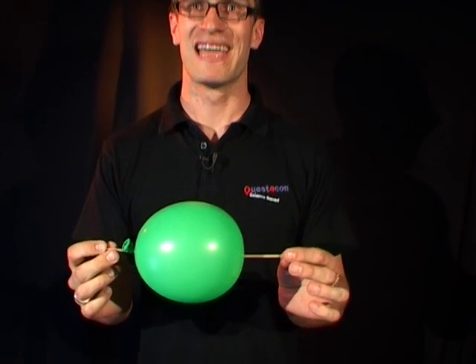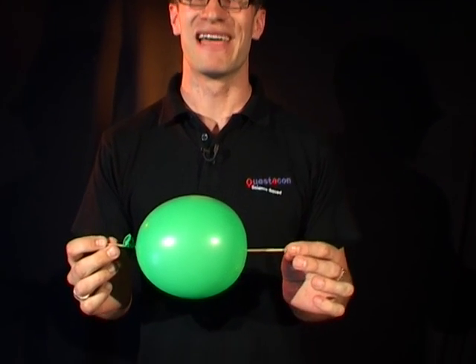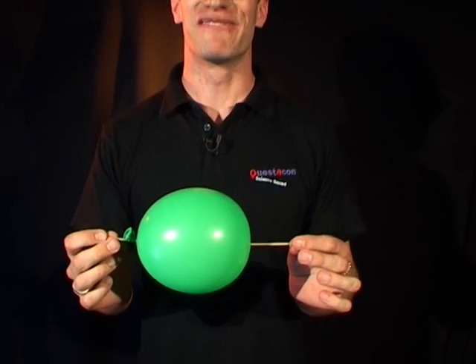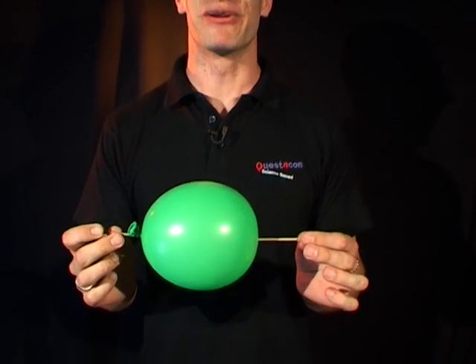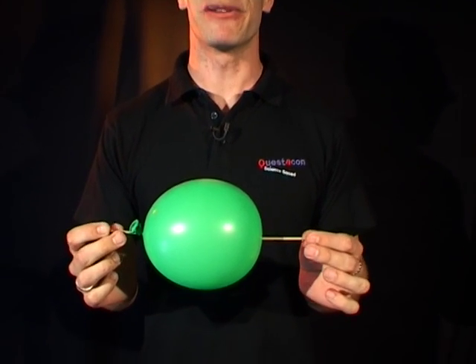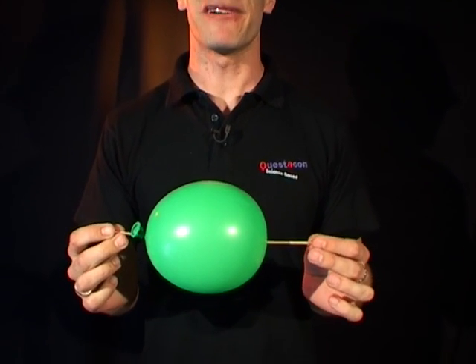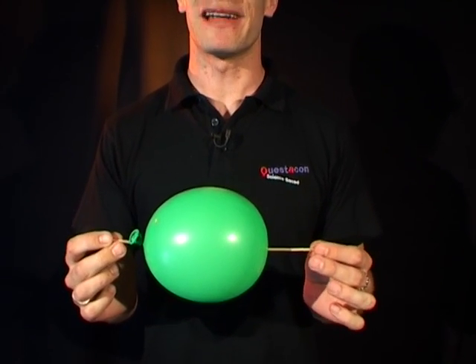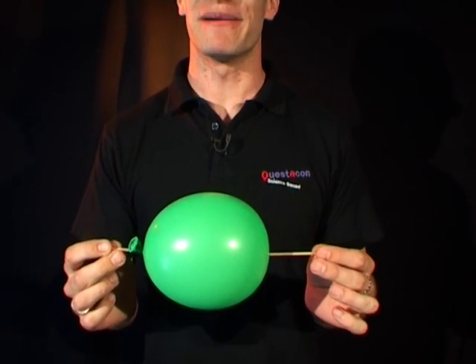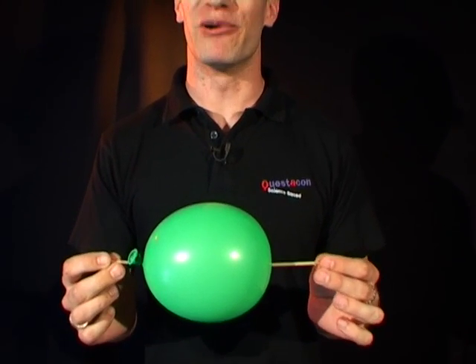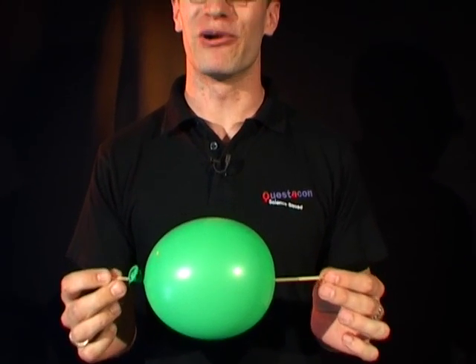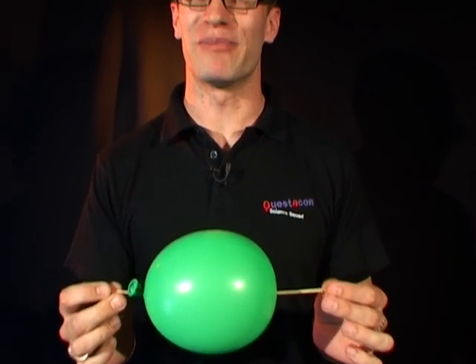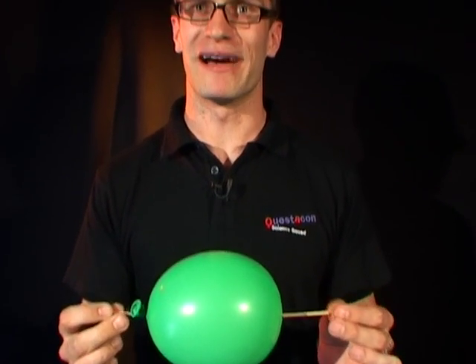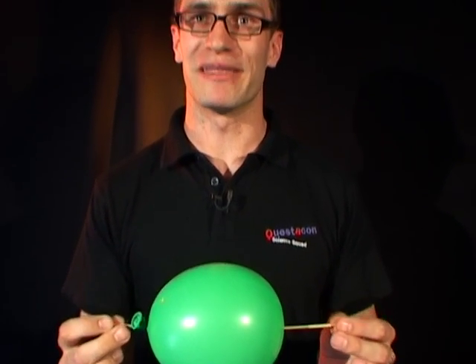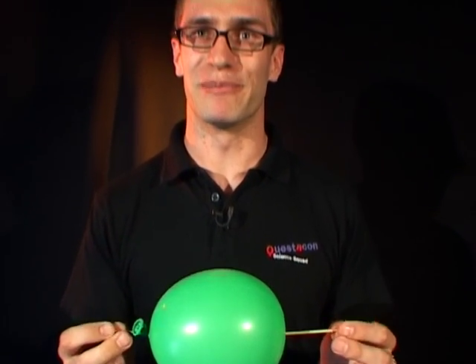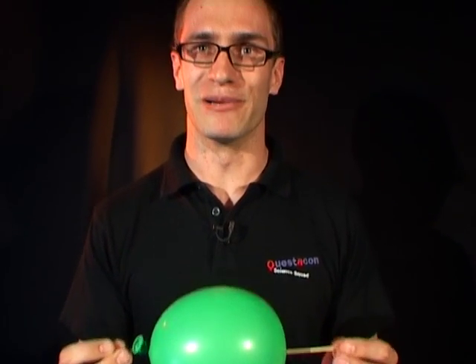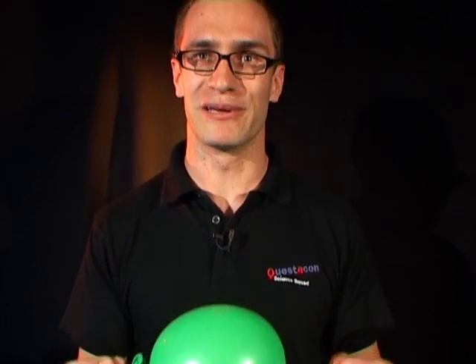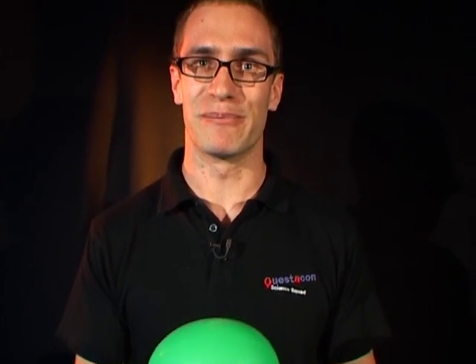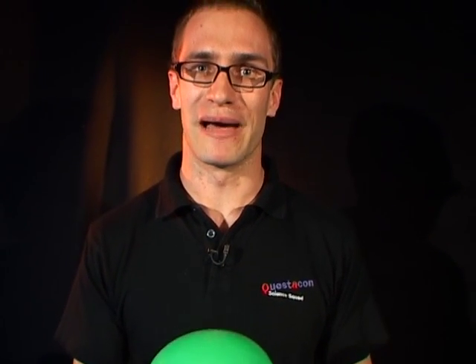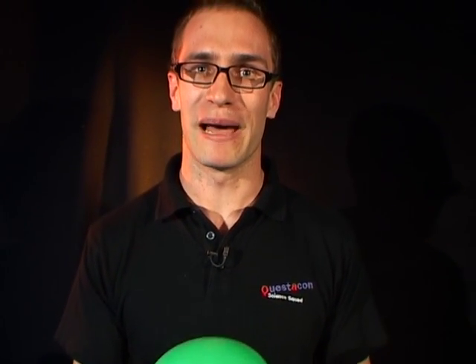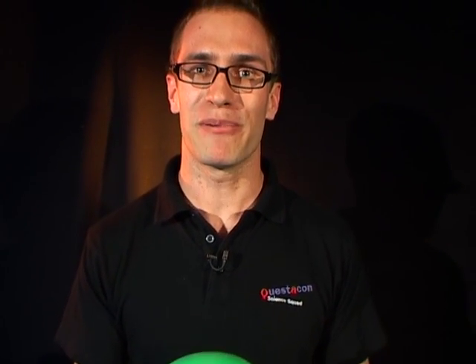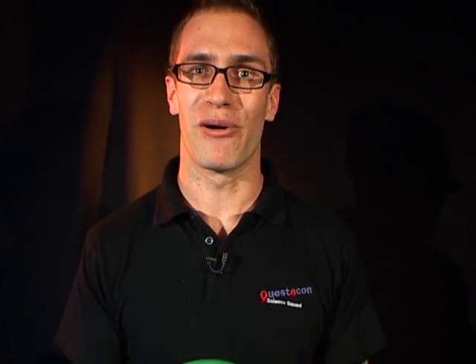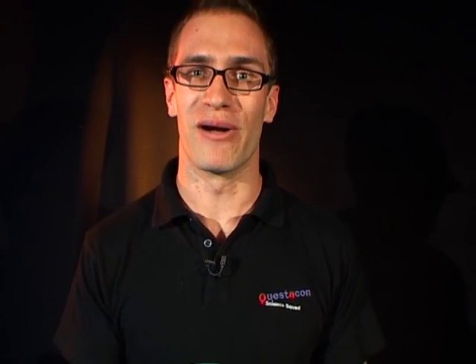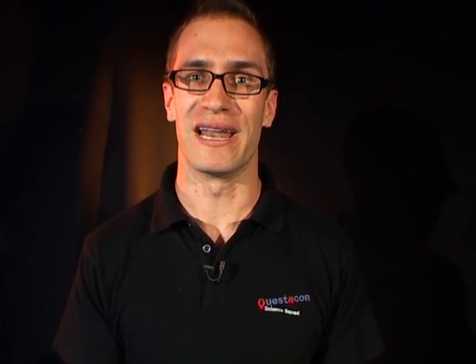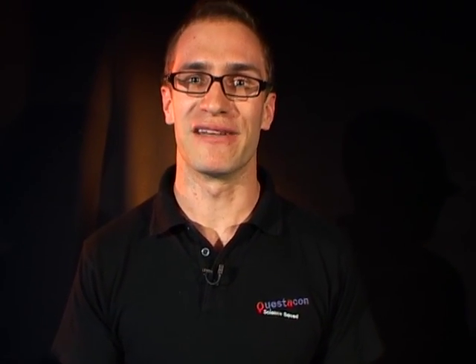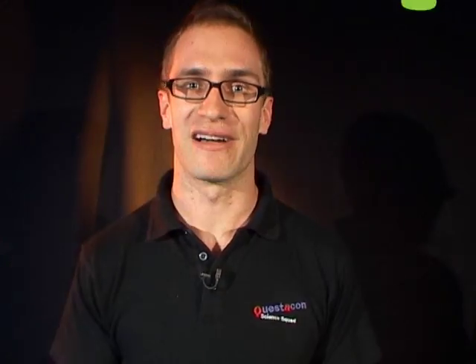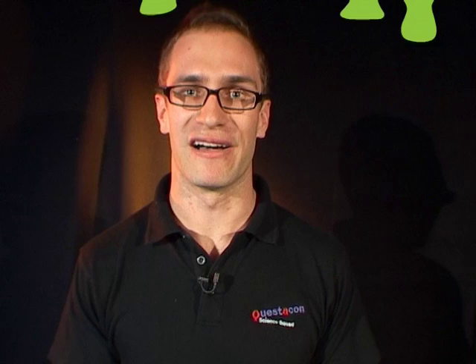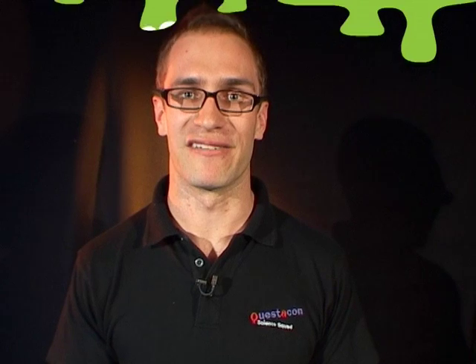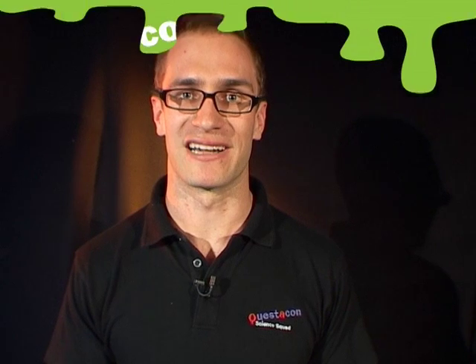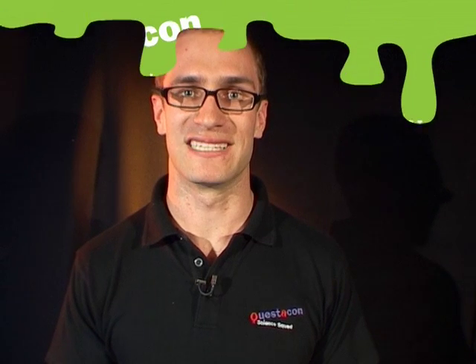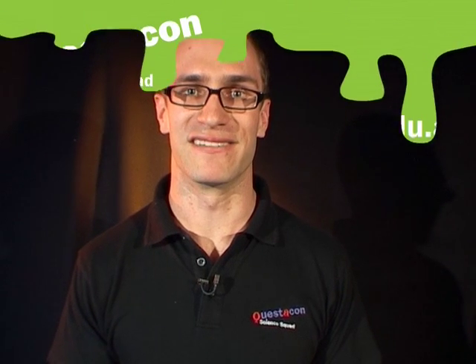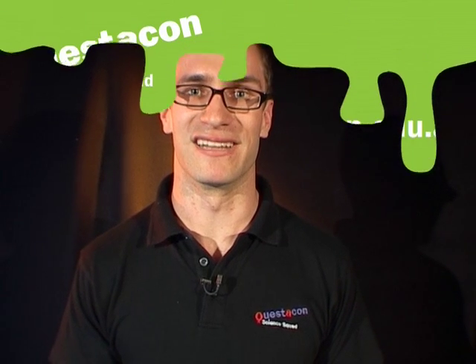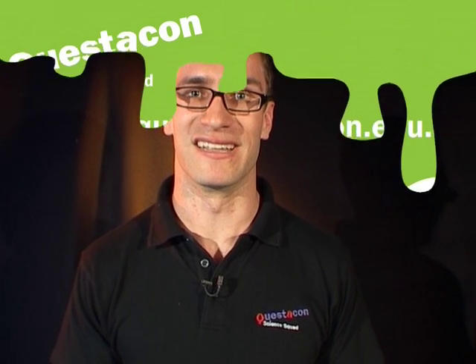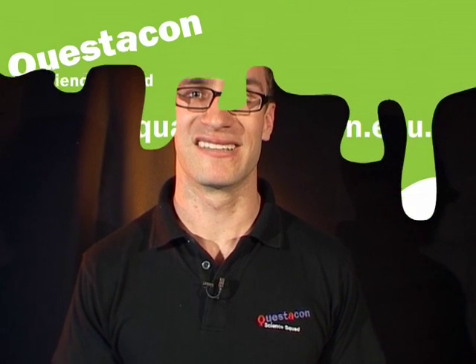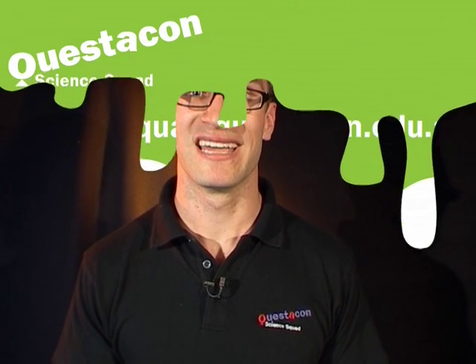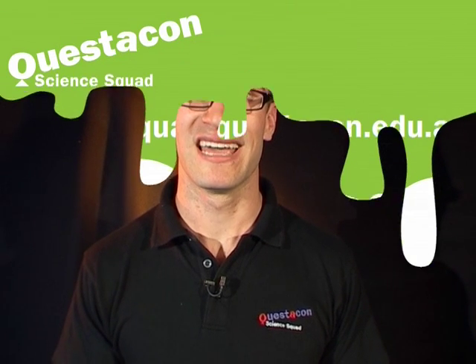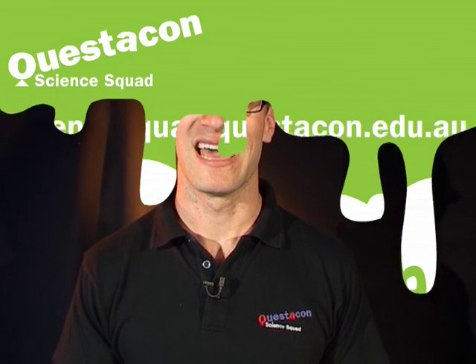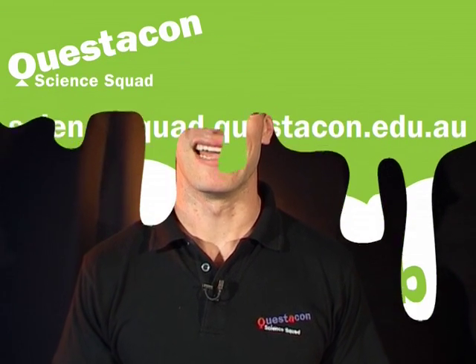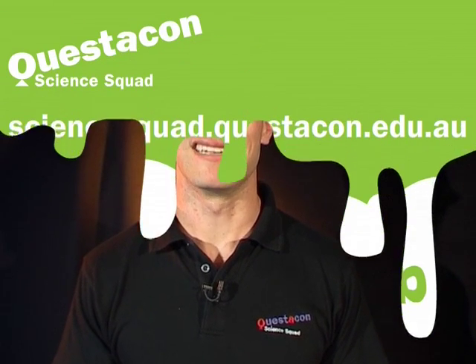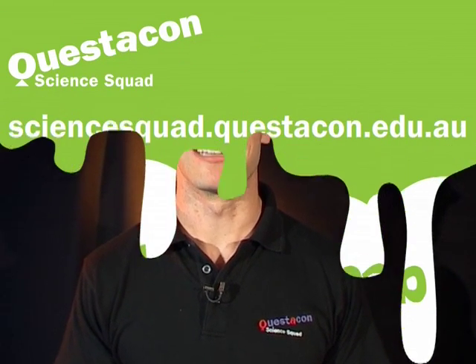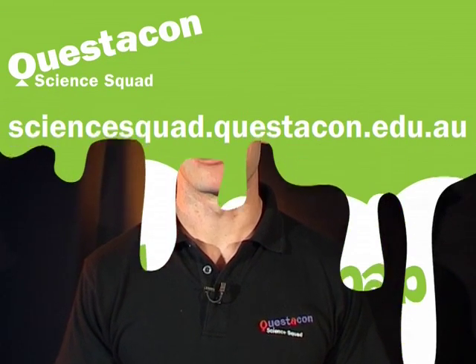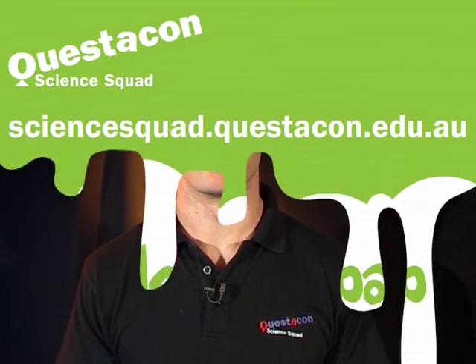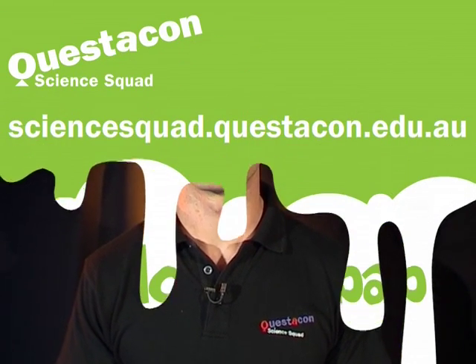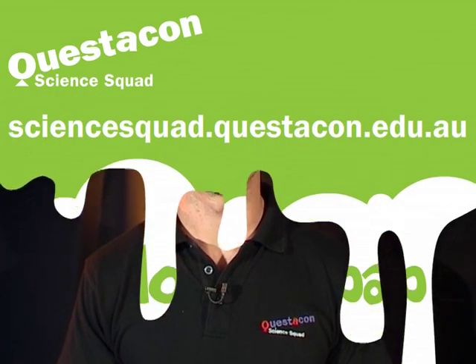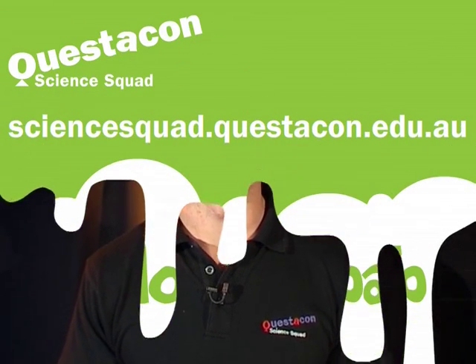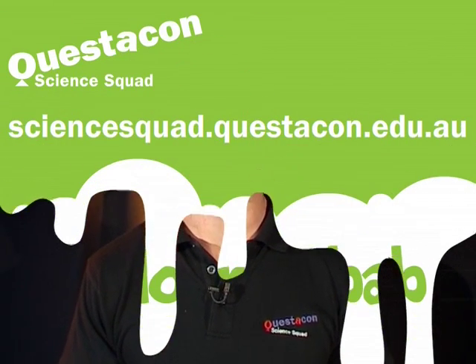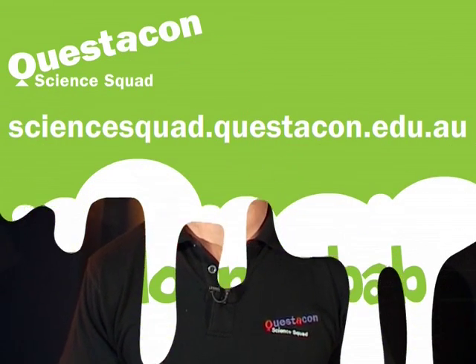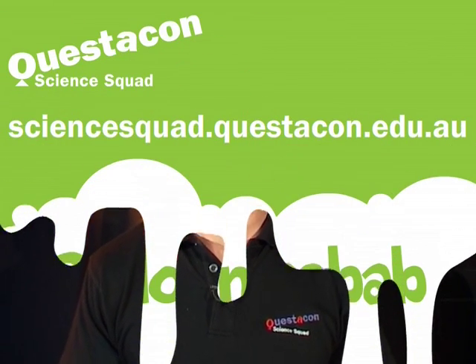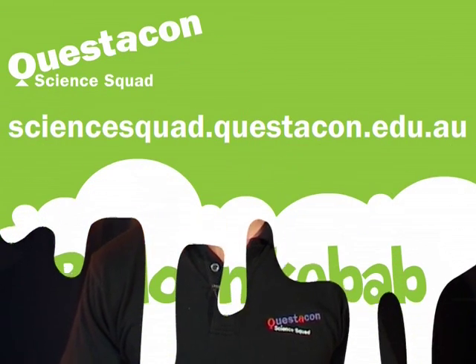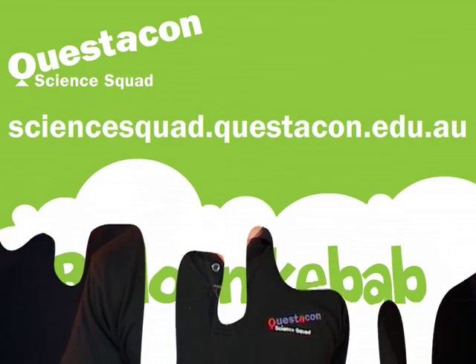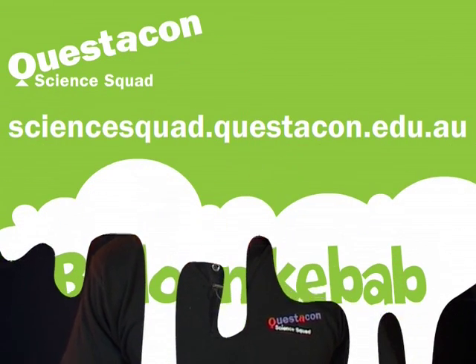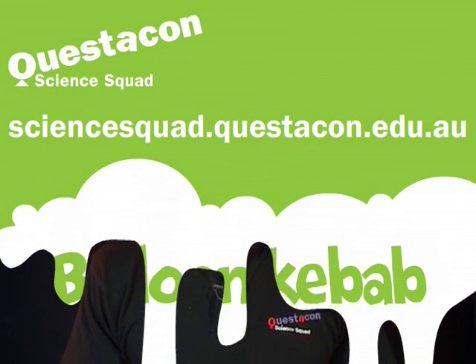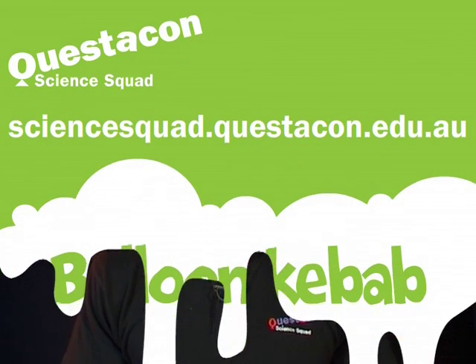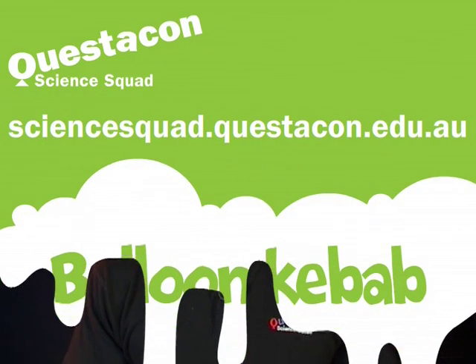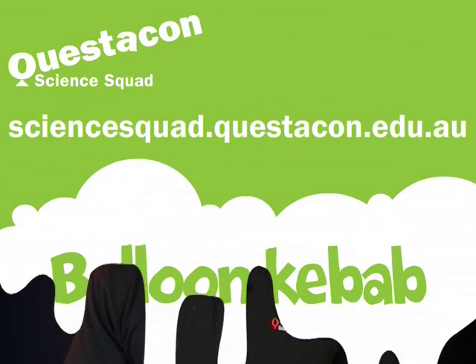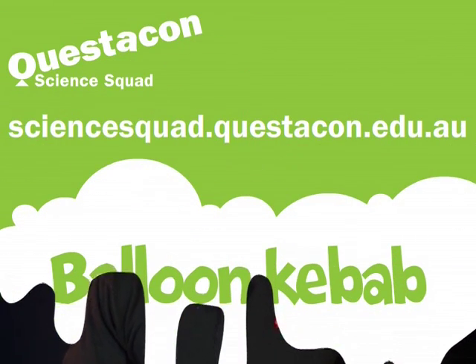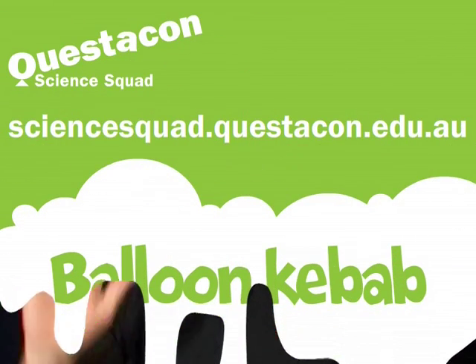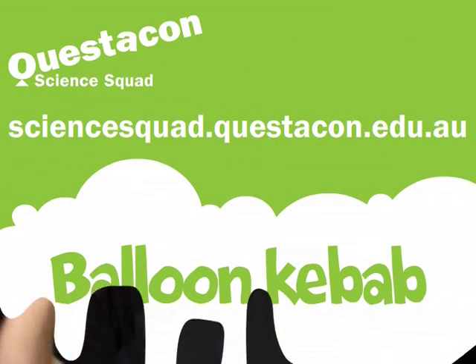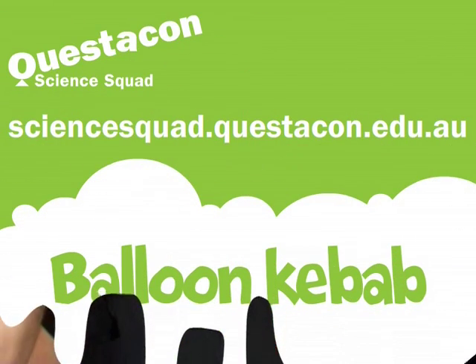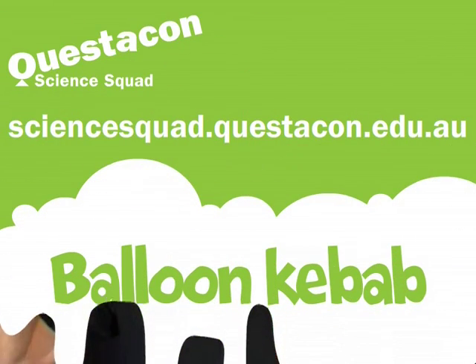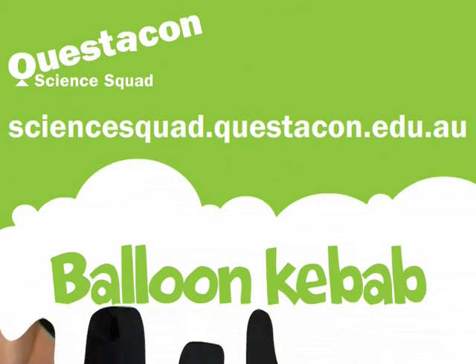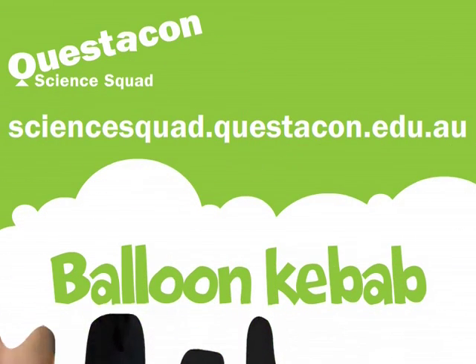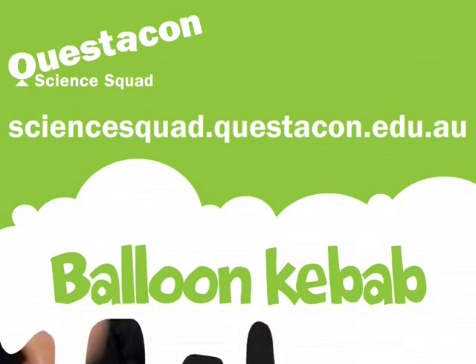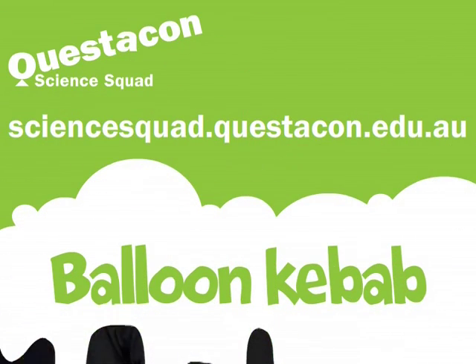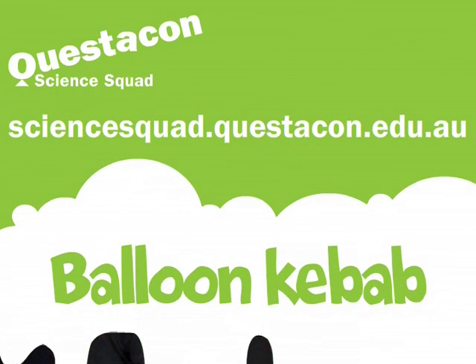If you want to find out more about the balloon kebab or any of our other activities, head to the Questacon Science Squad website. See you next time.